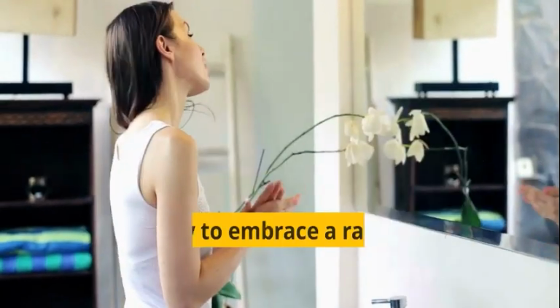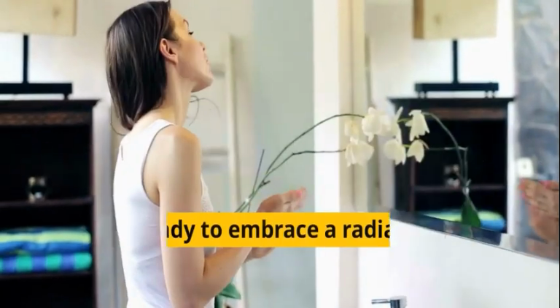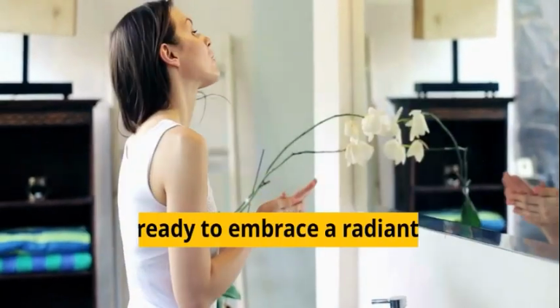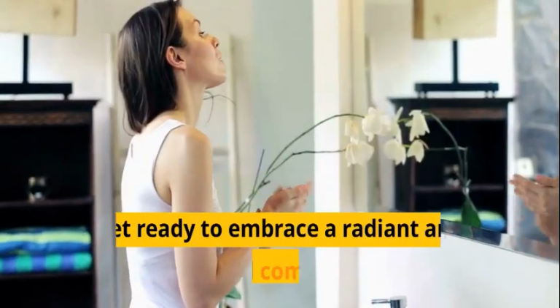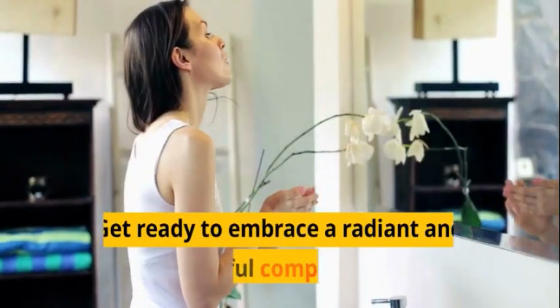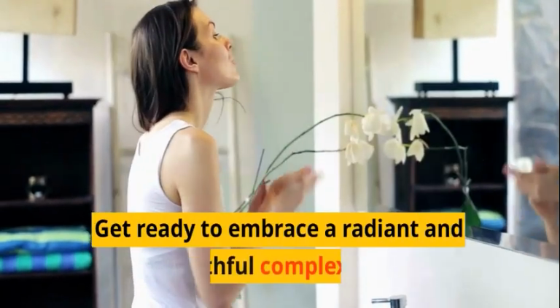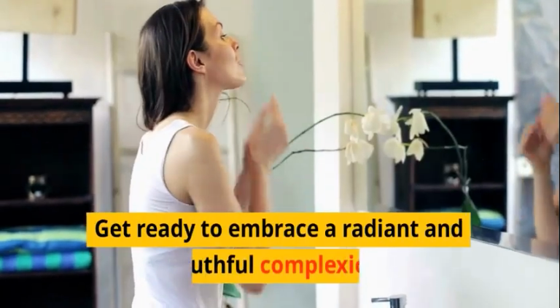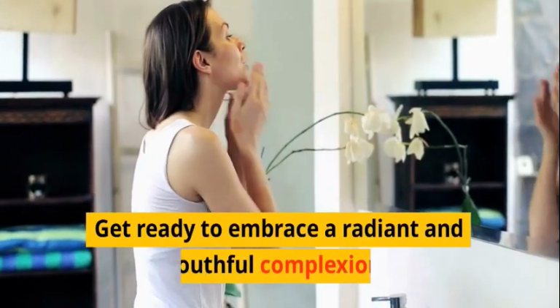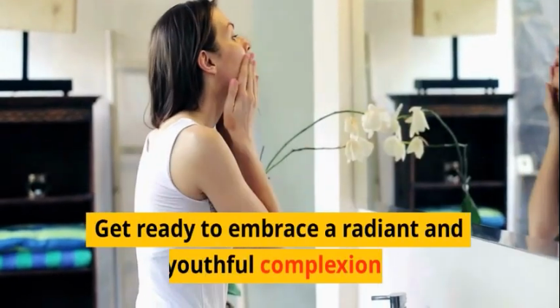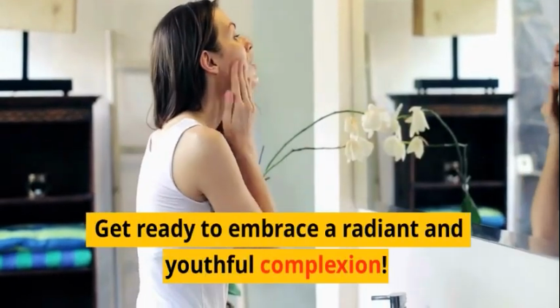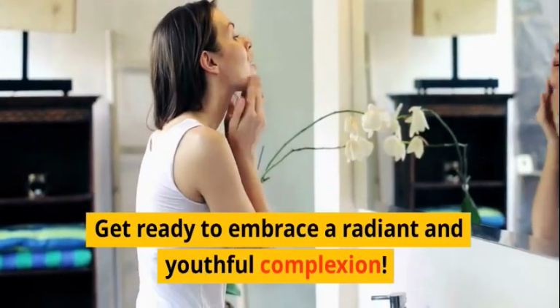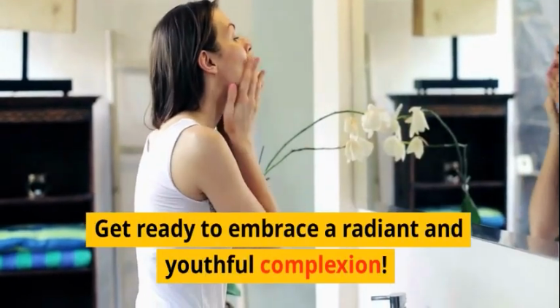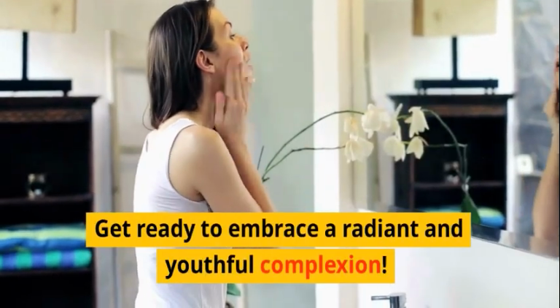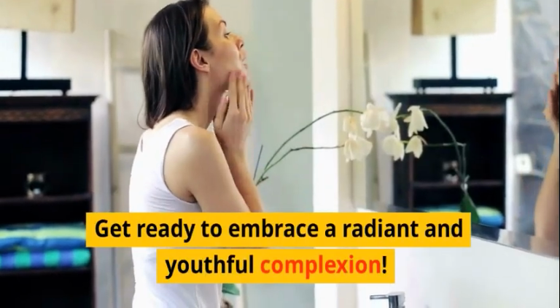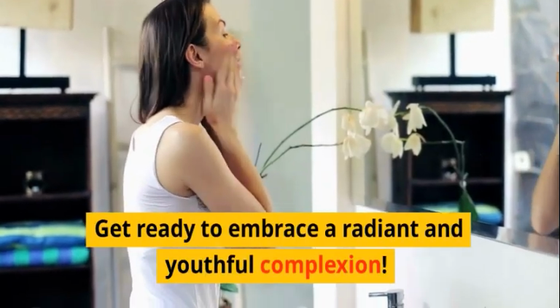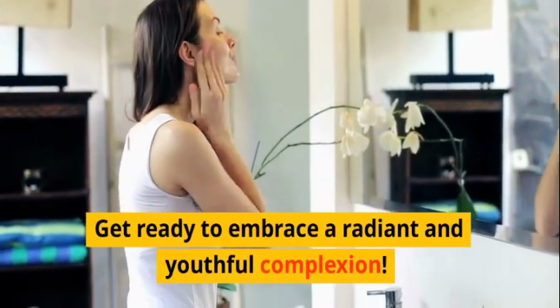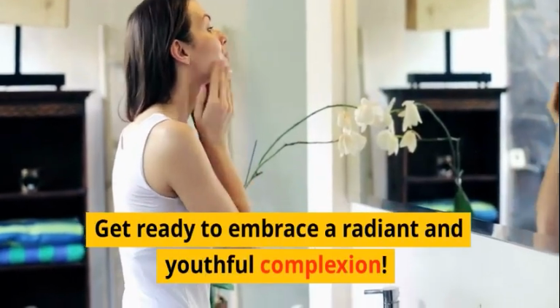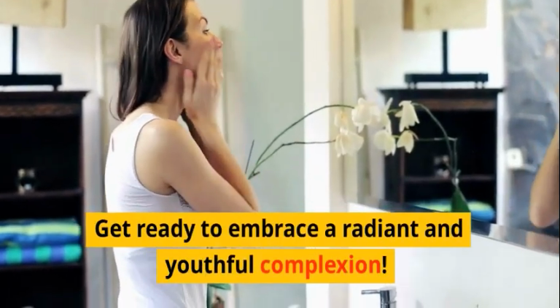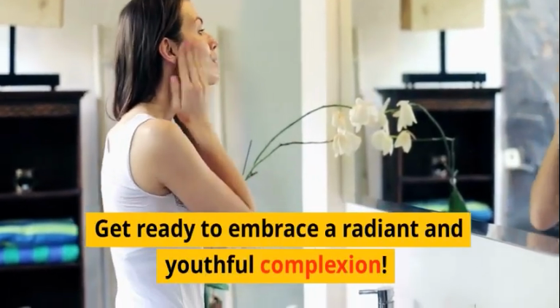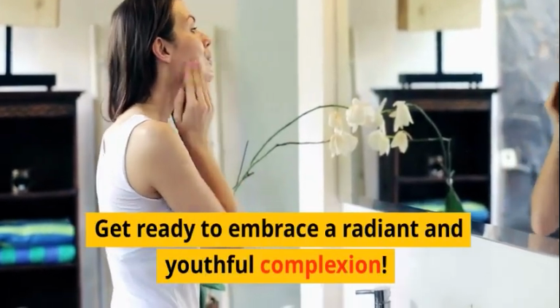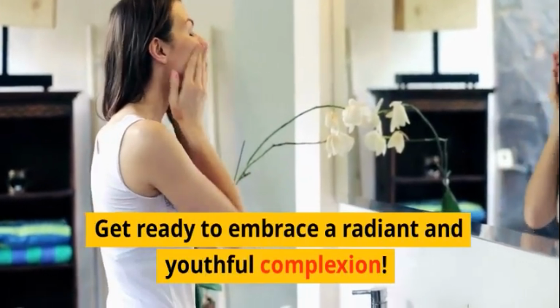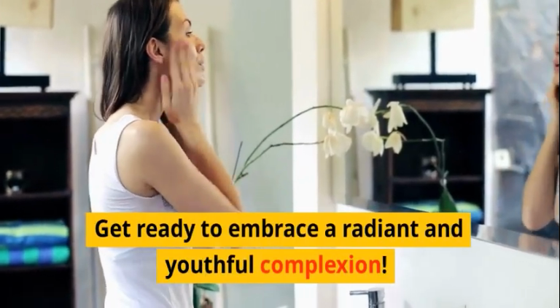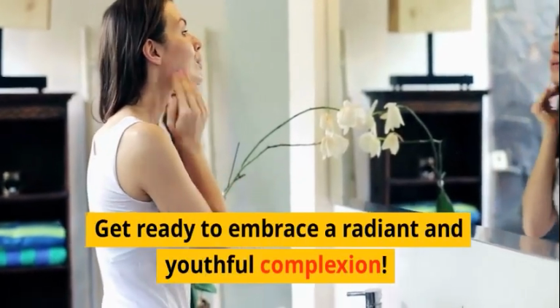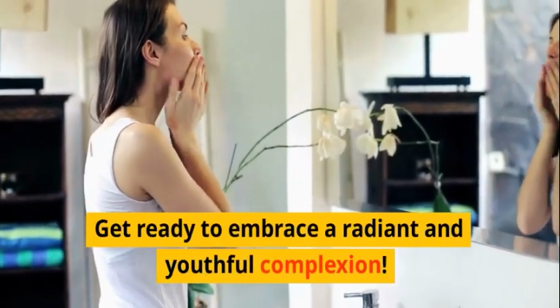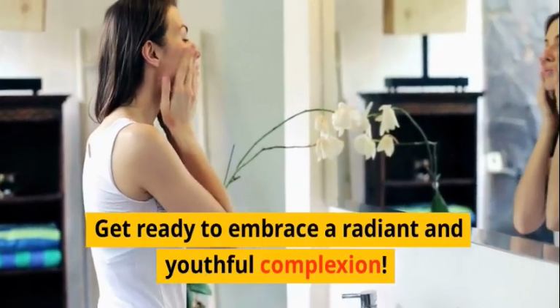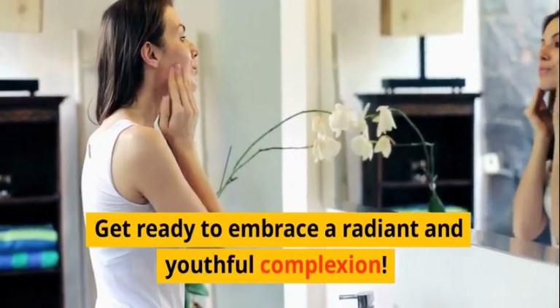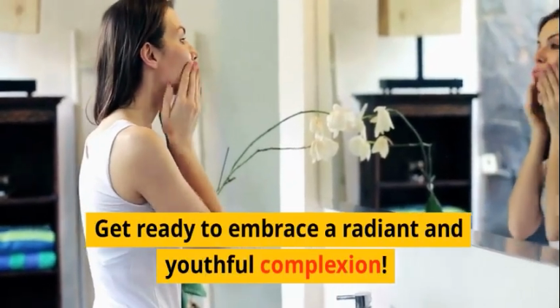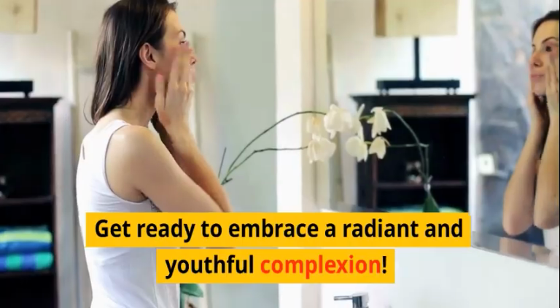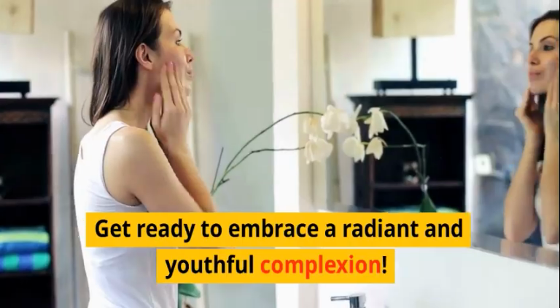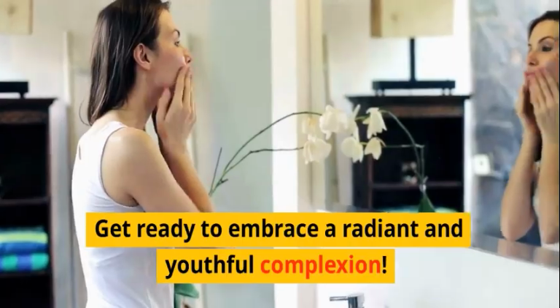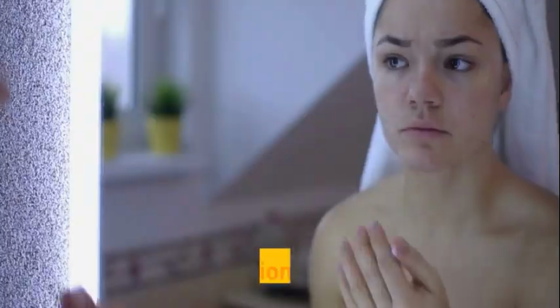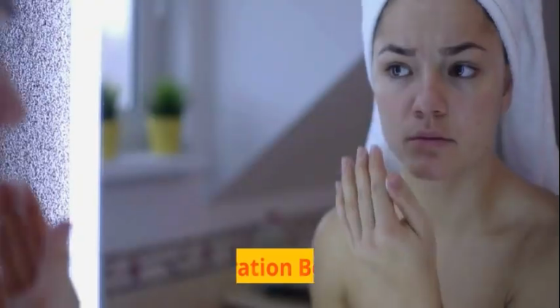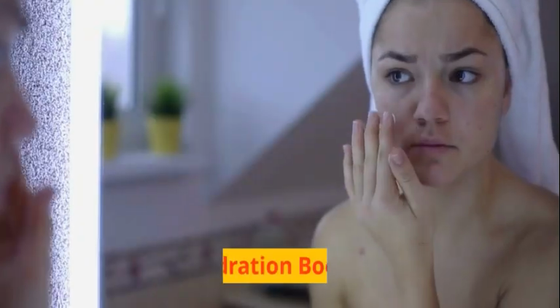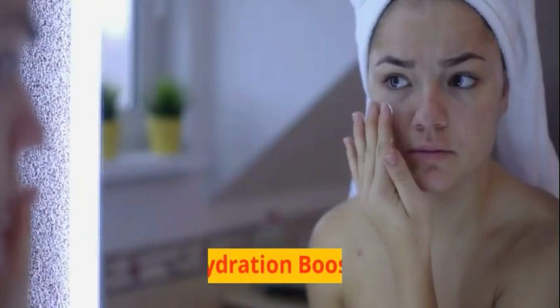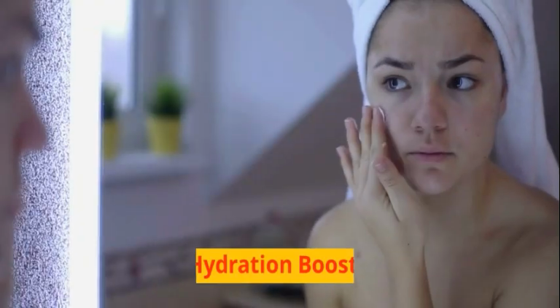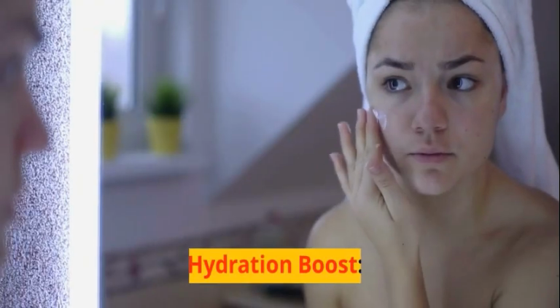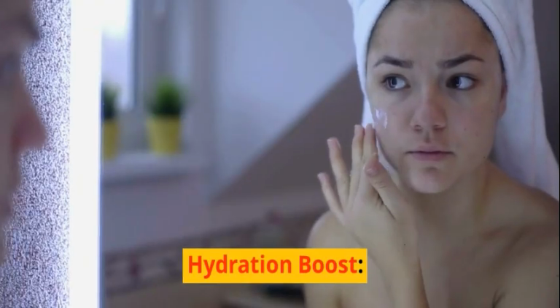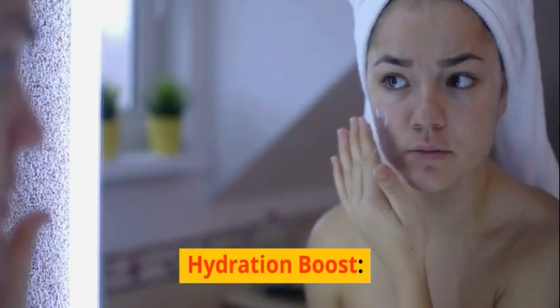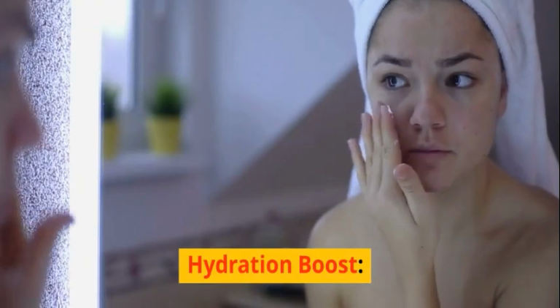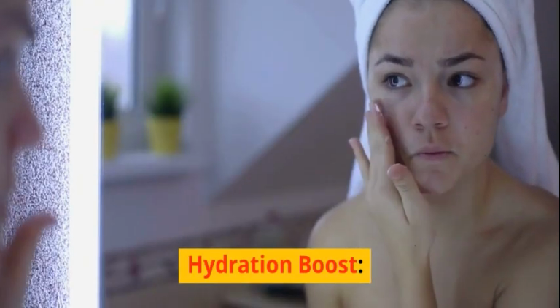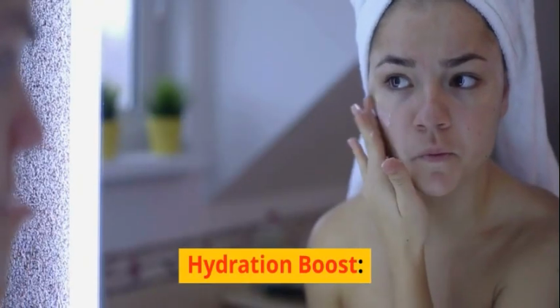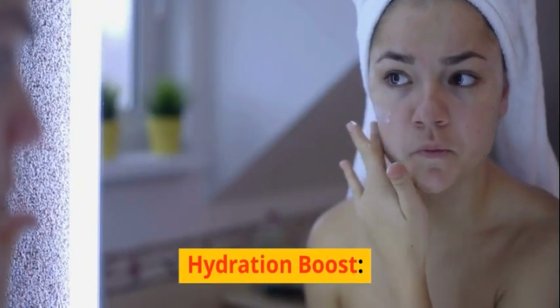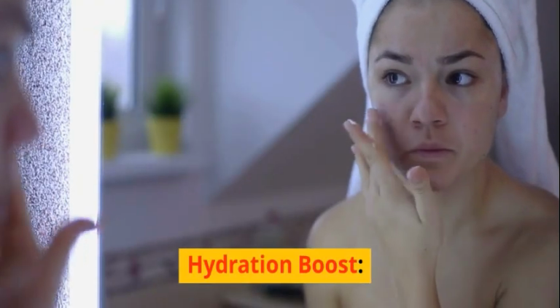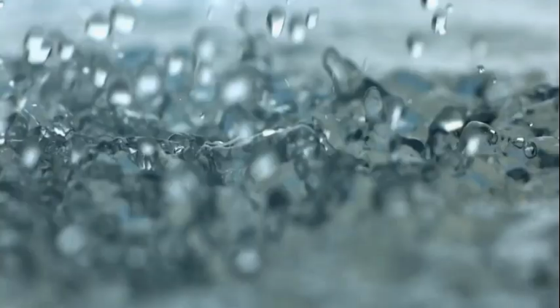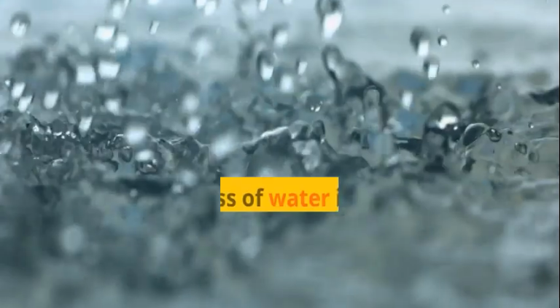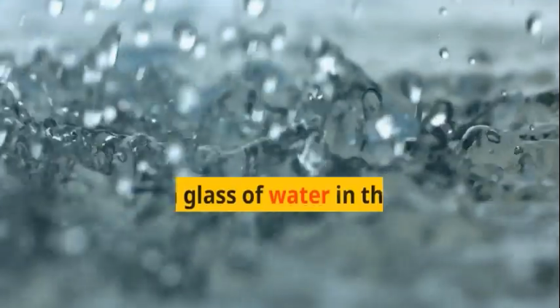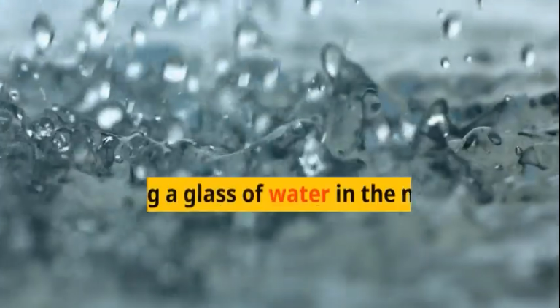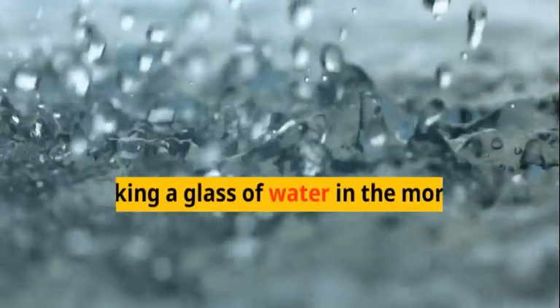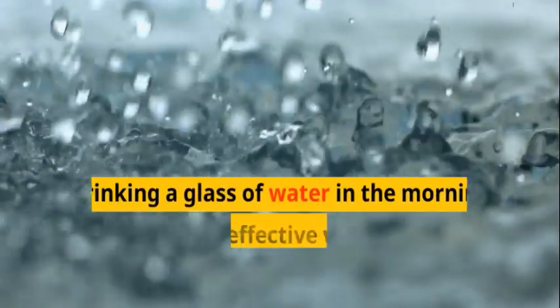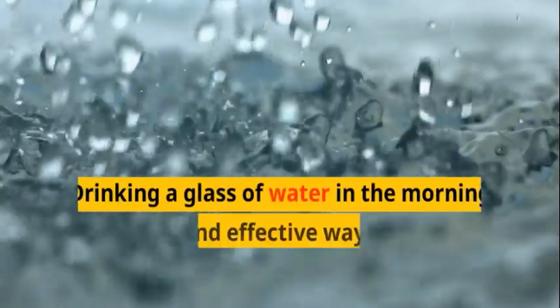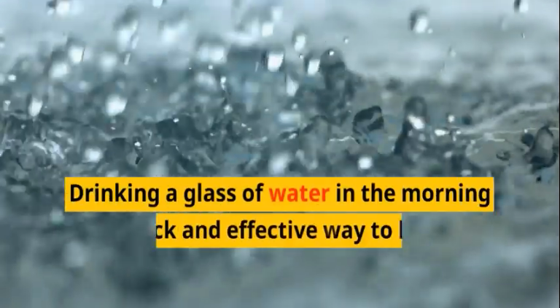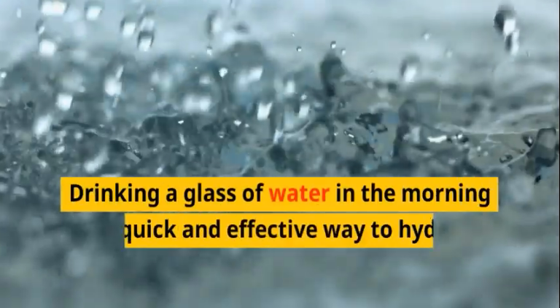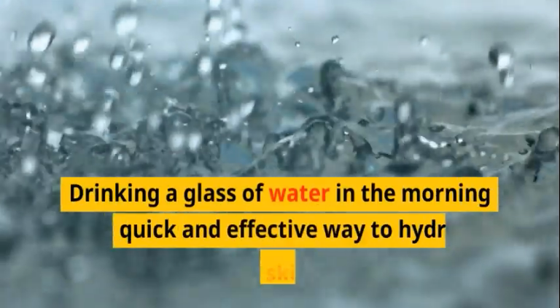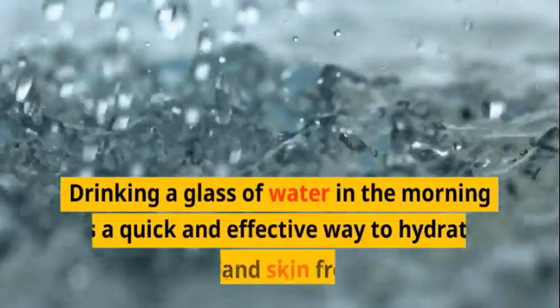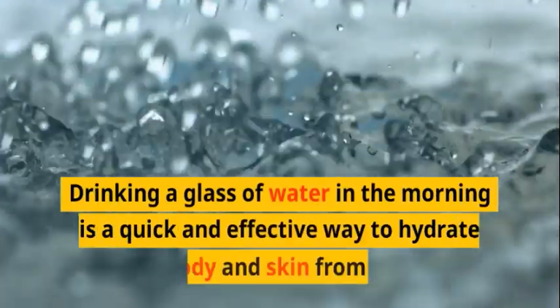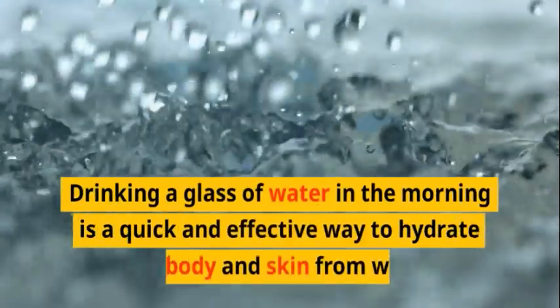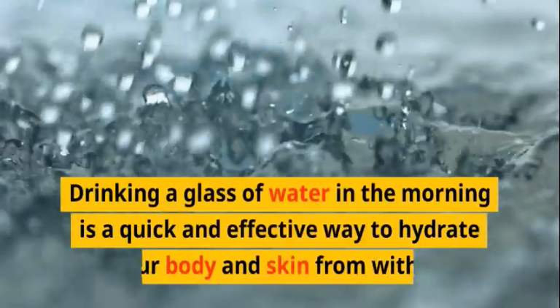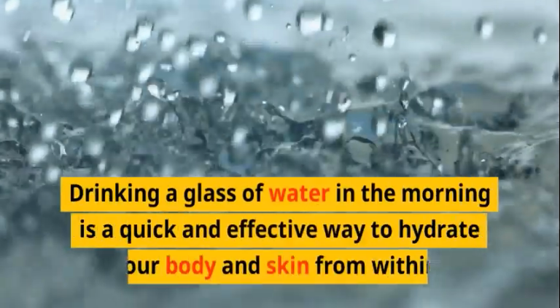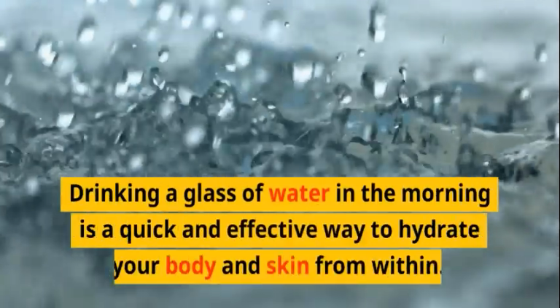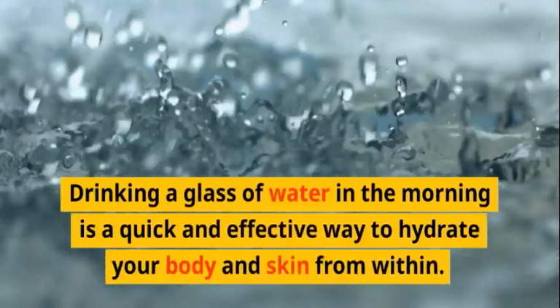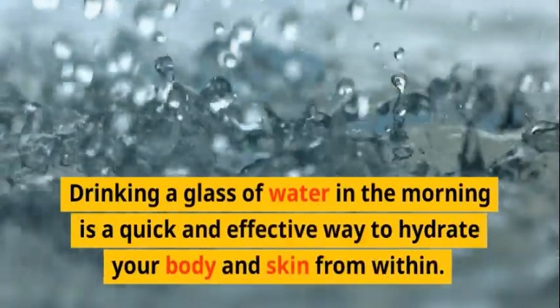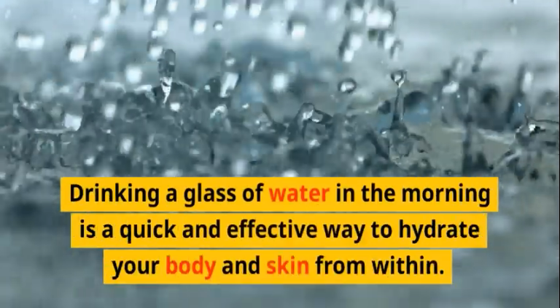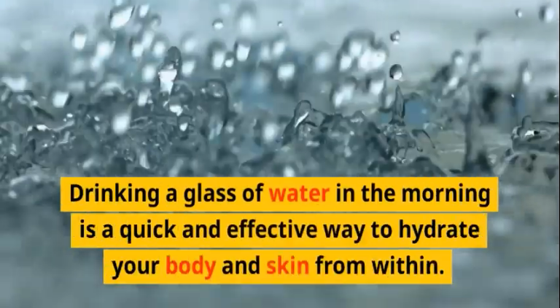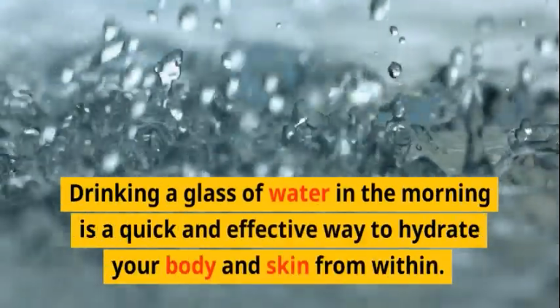In this comprehensive guide, we will explore five effective one-minute habits supported by scientific research, providing detailed explanations and examples to help you incorporate them into your skincare regimen. Get ready to embrace a radiant and youthful complexion.